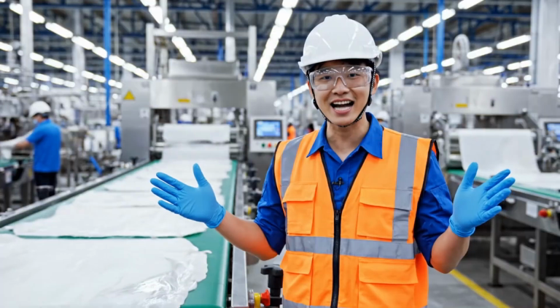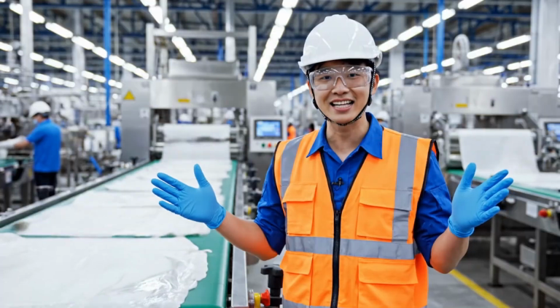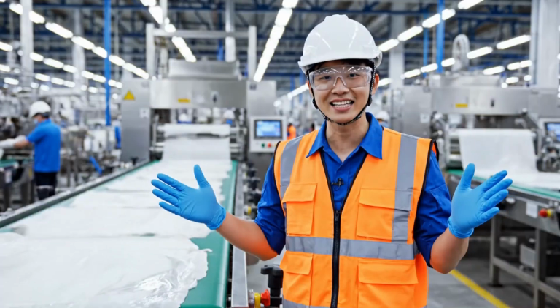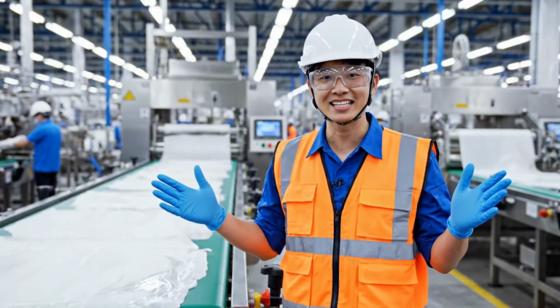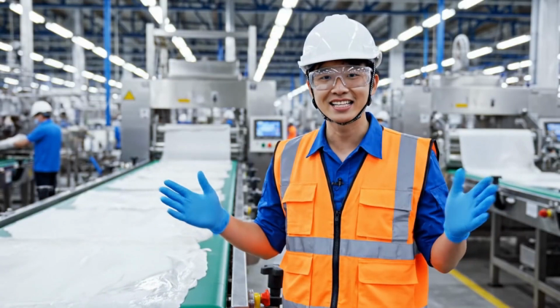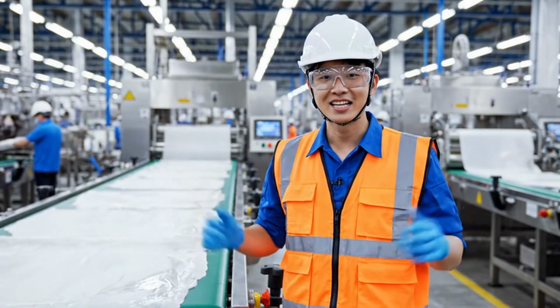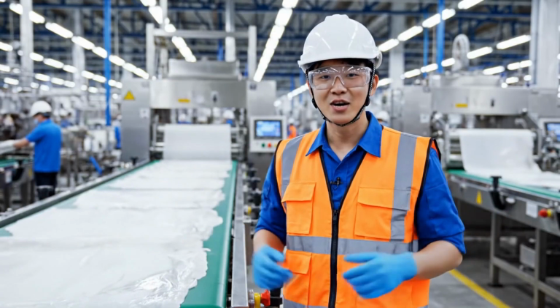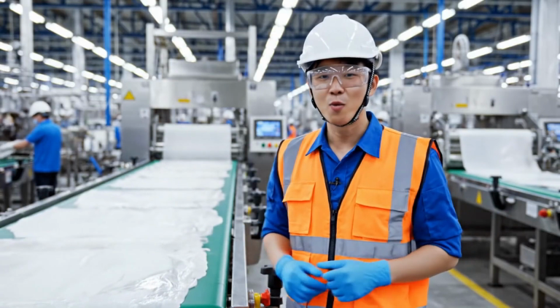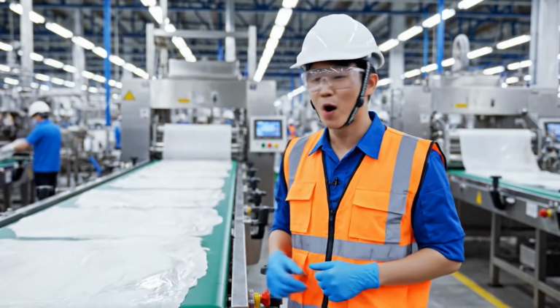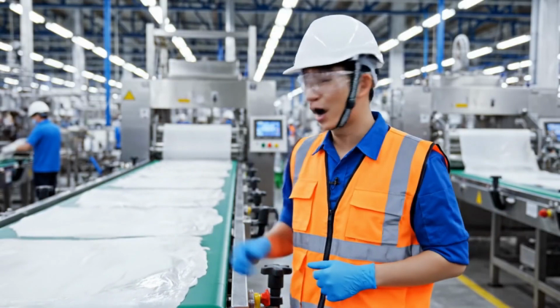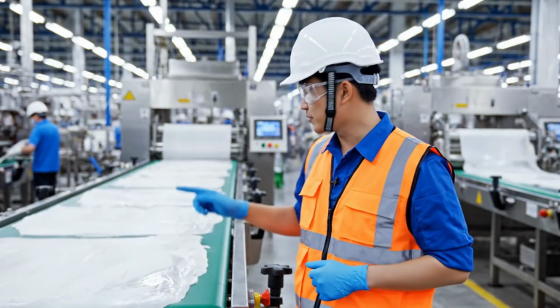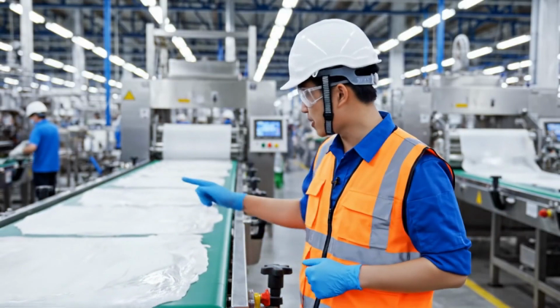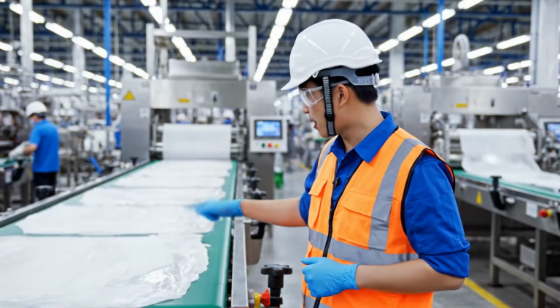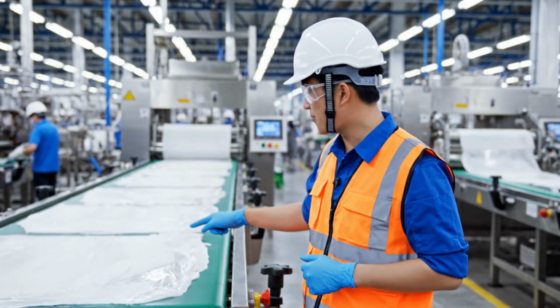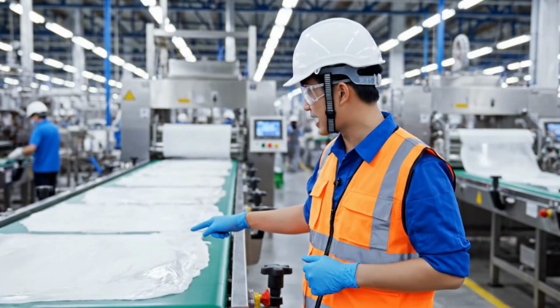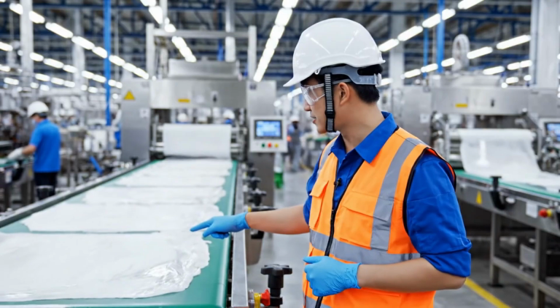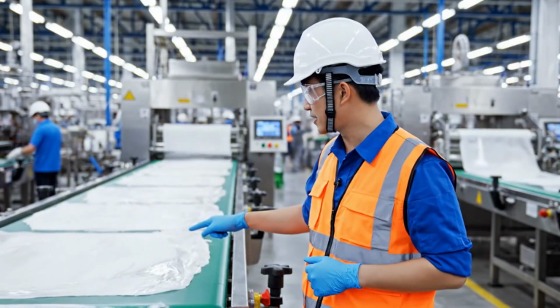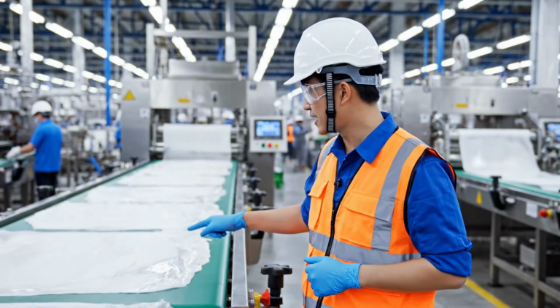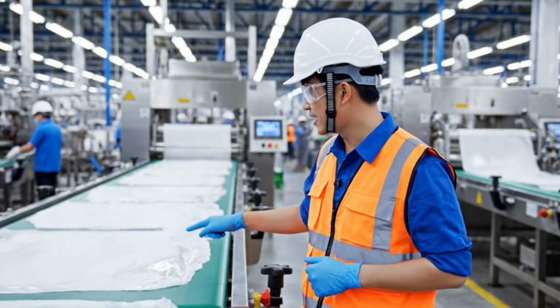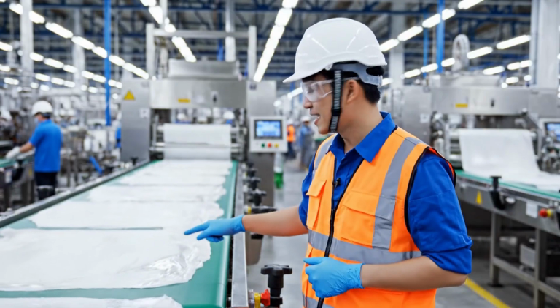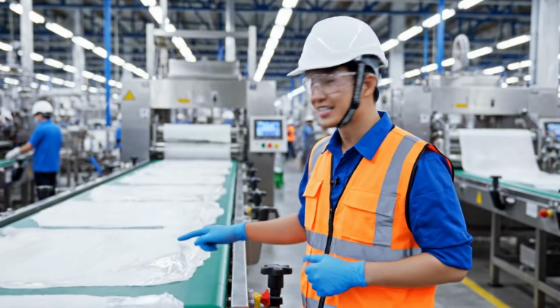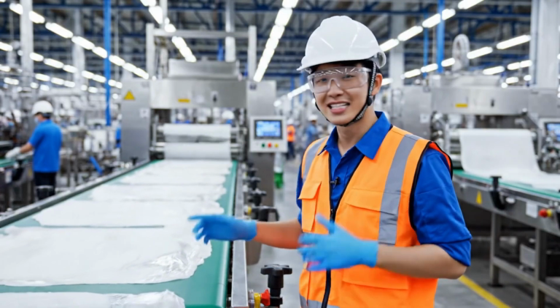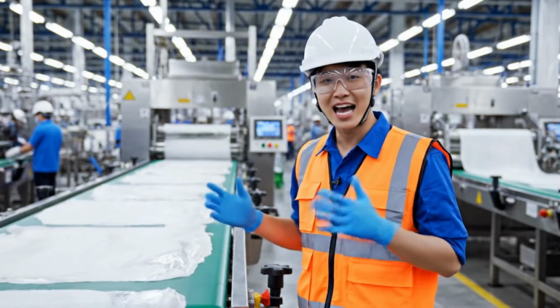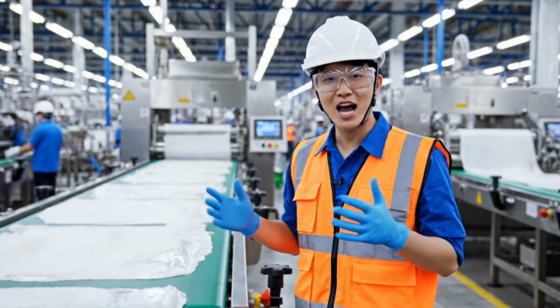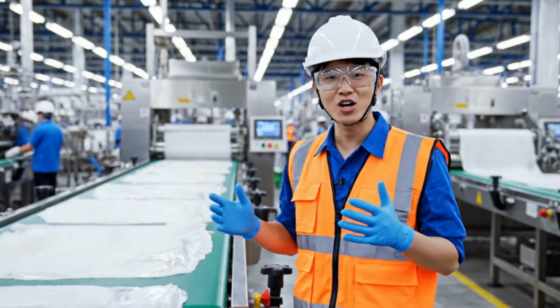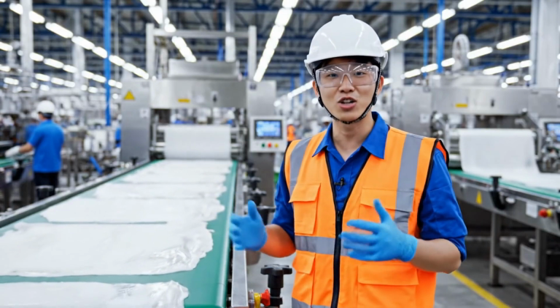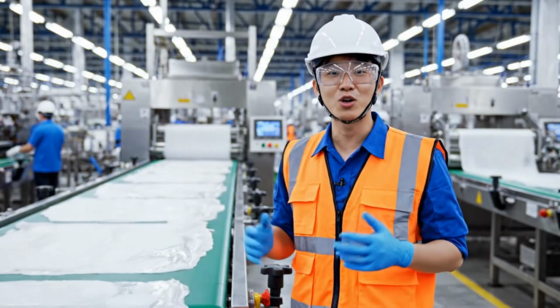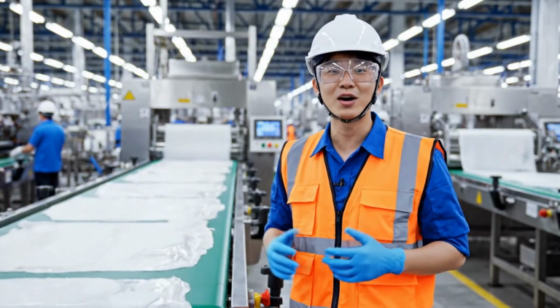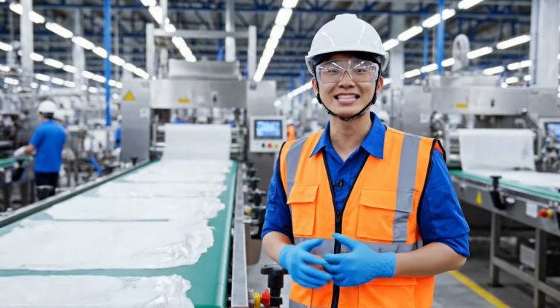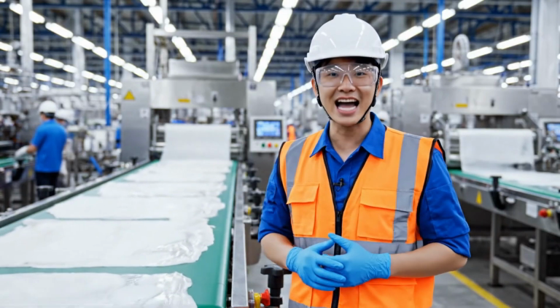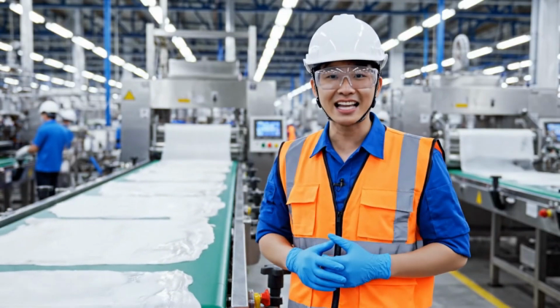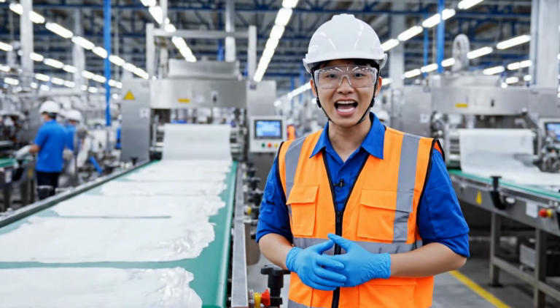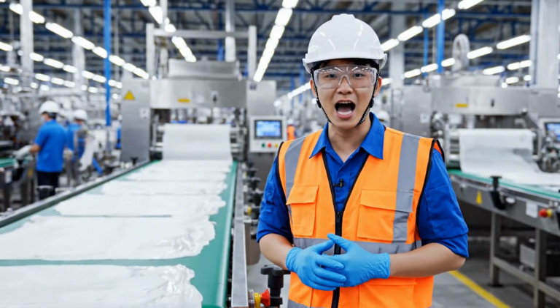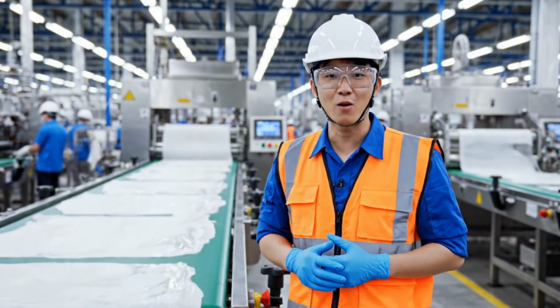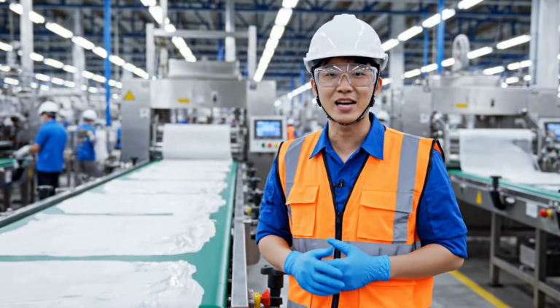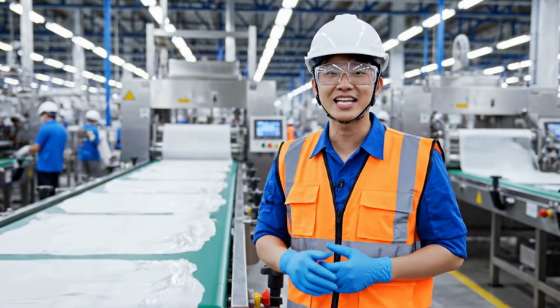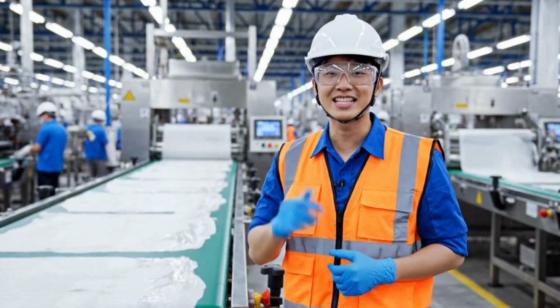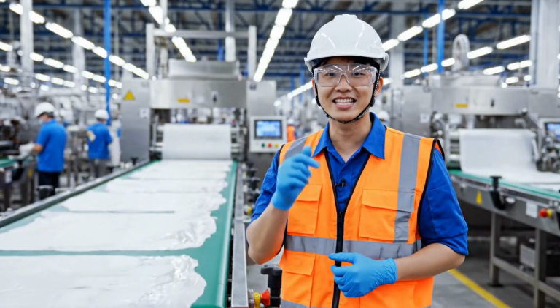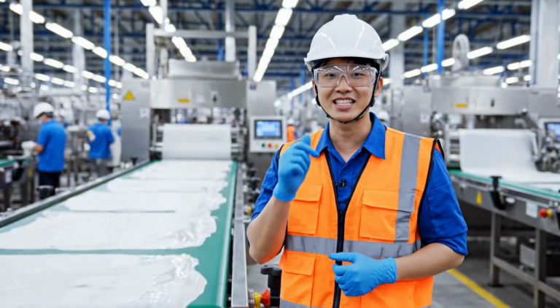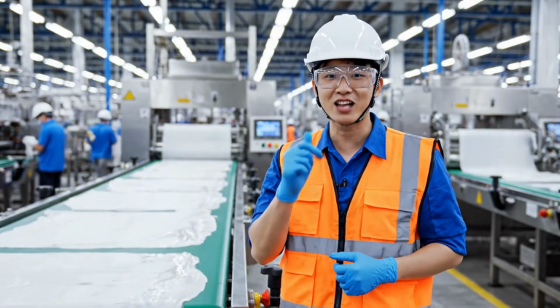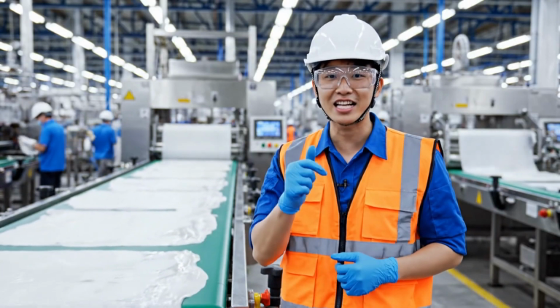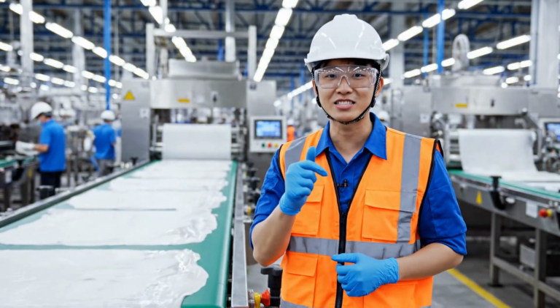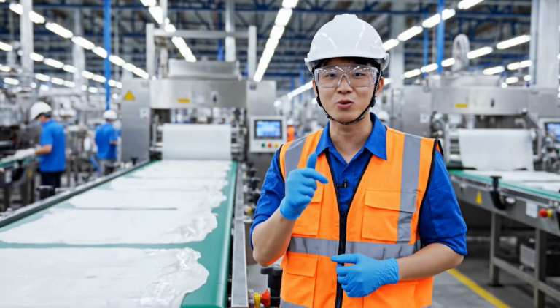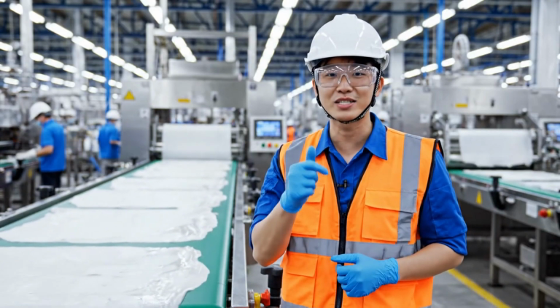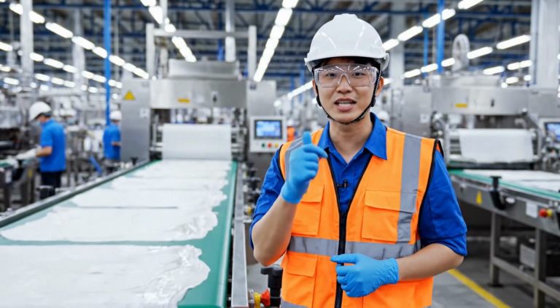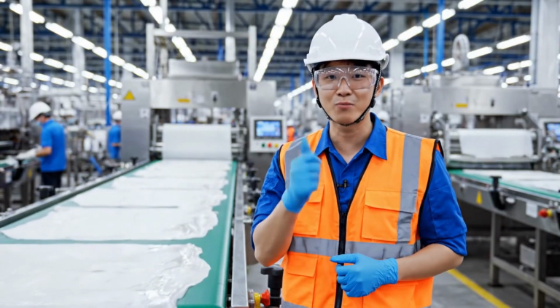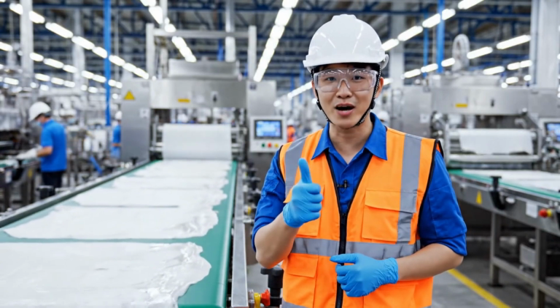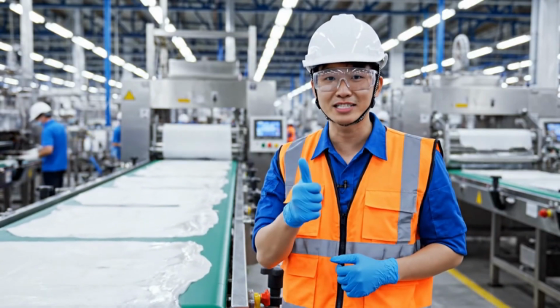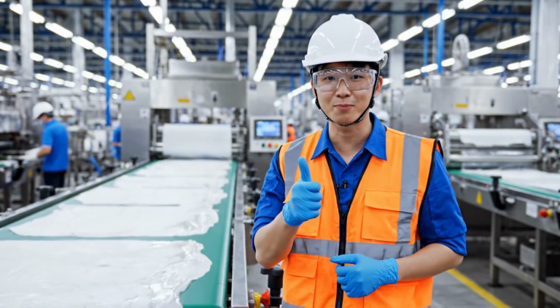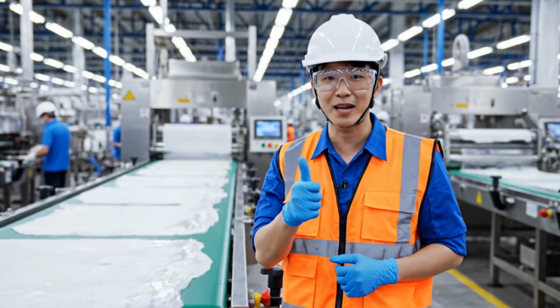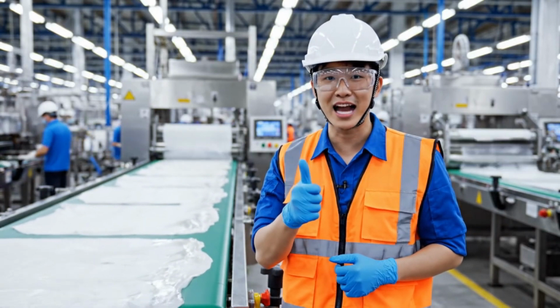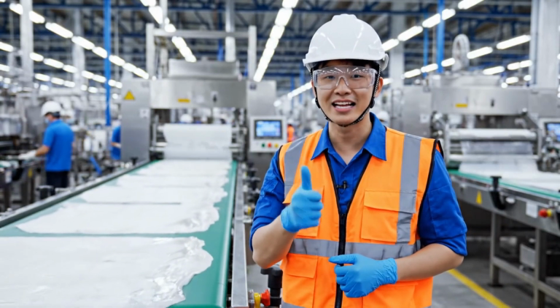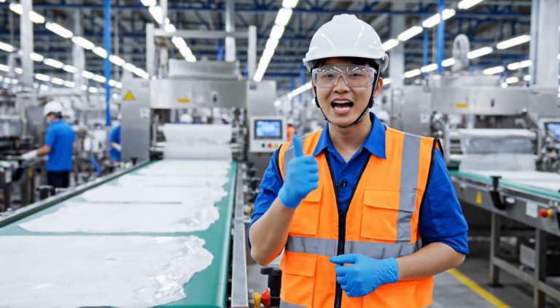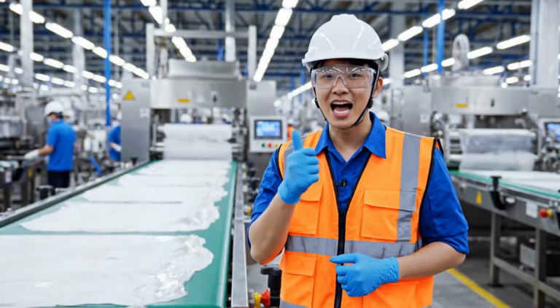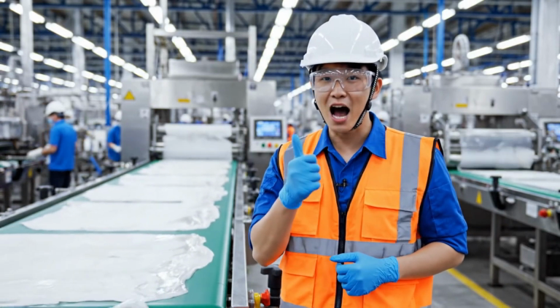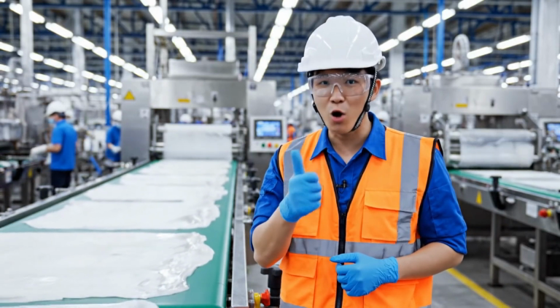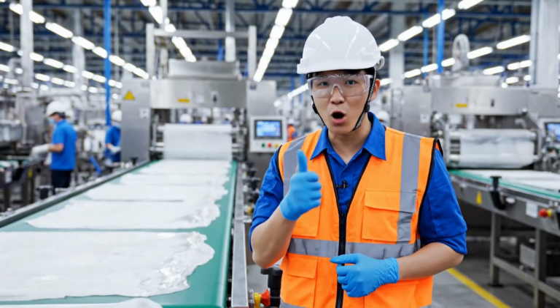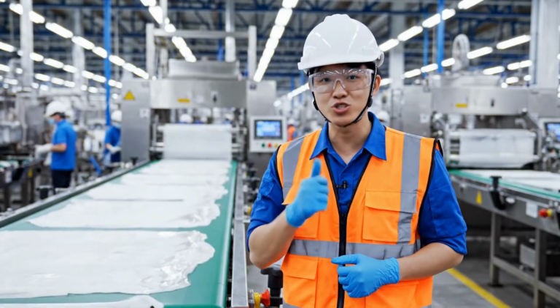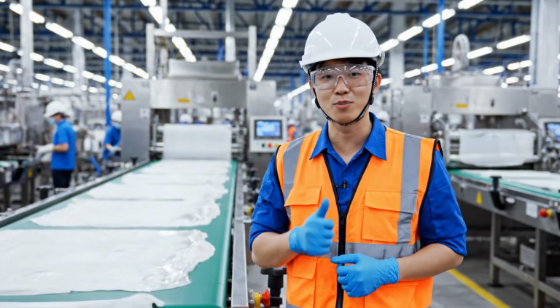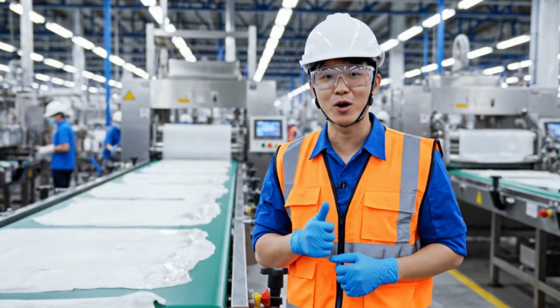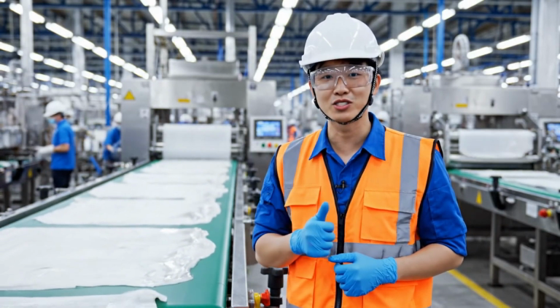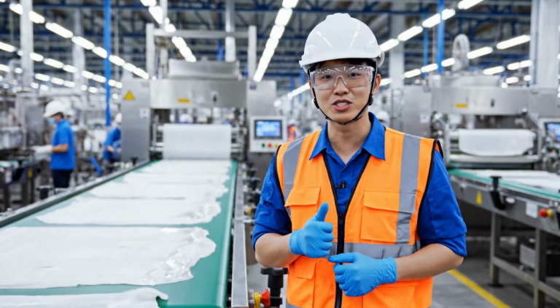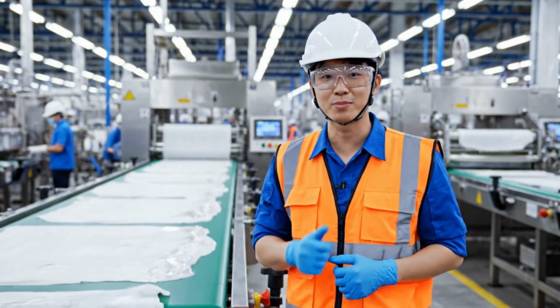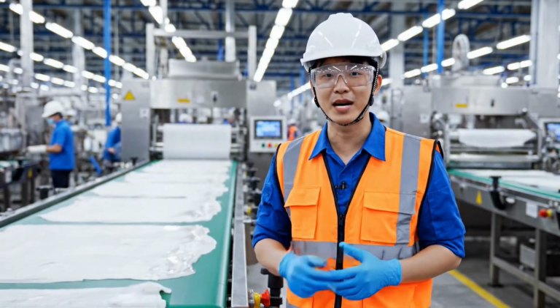Welcome to our factory. Today I'll show you exactly how inside the giant squid skin processing plant ocean monsters are processed.